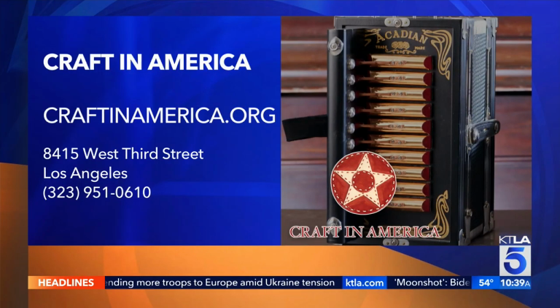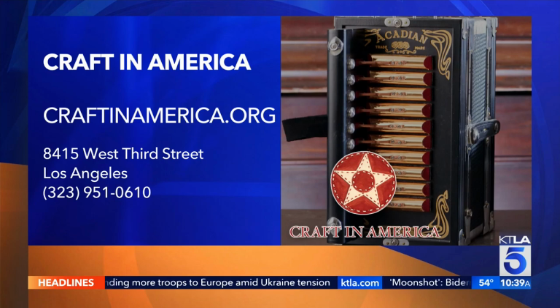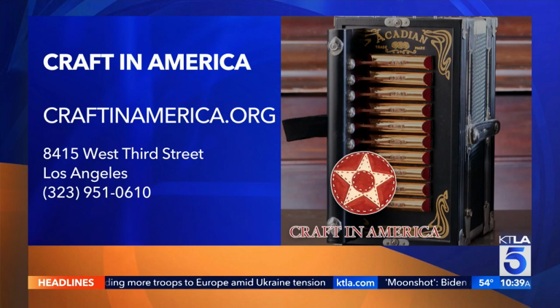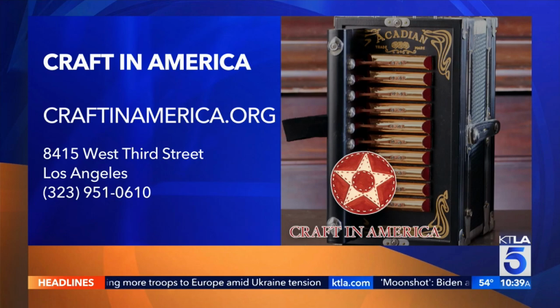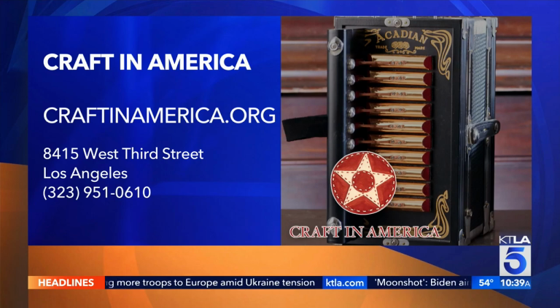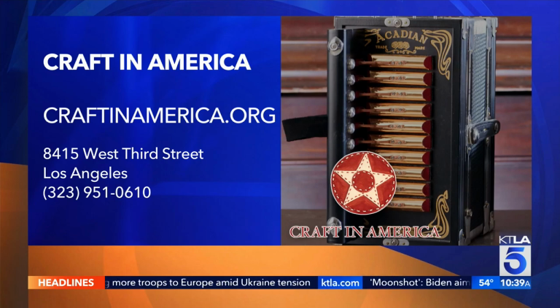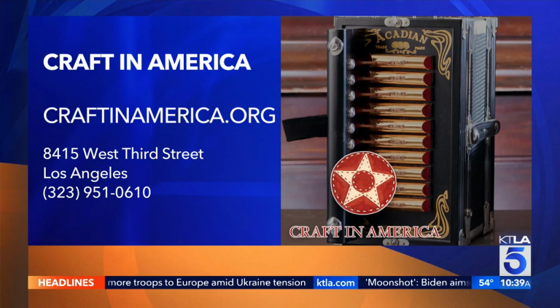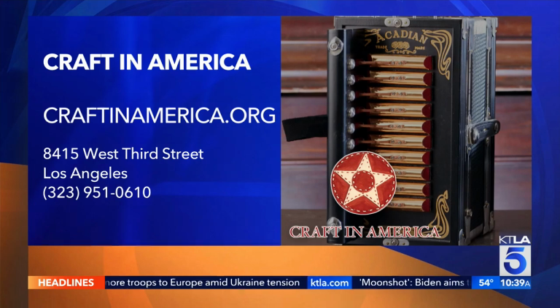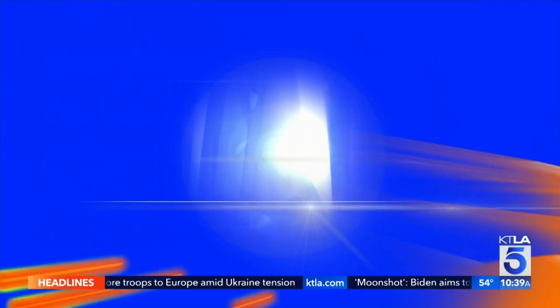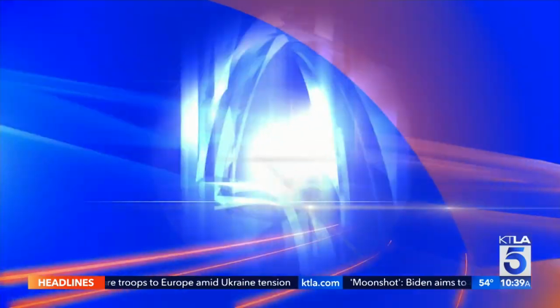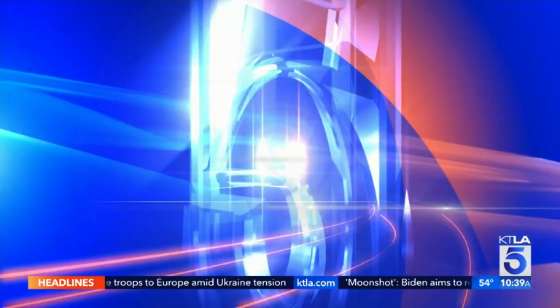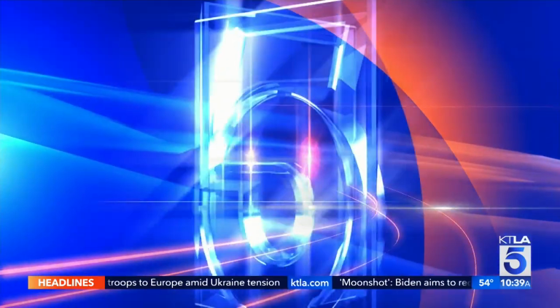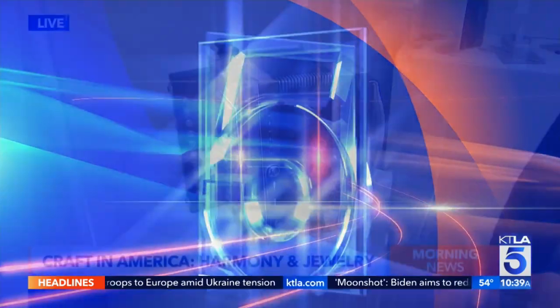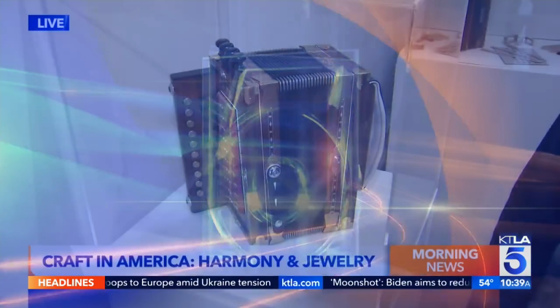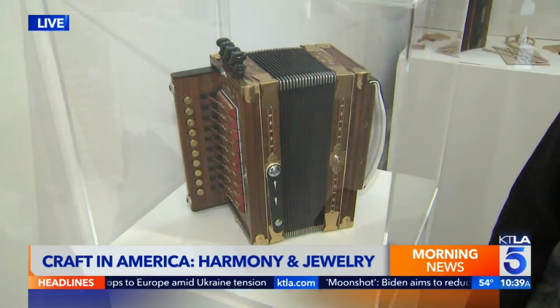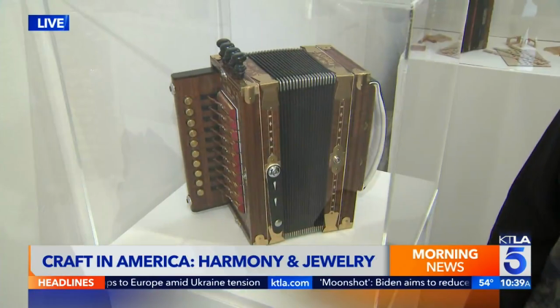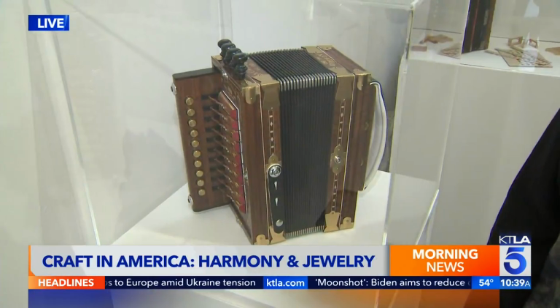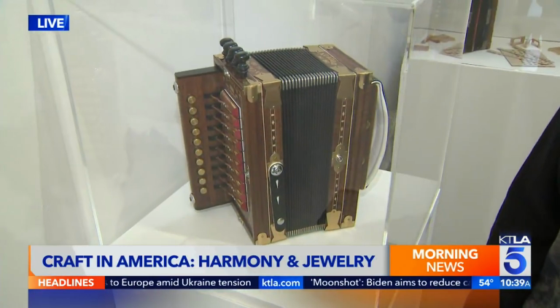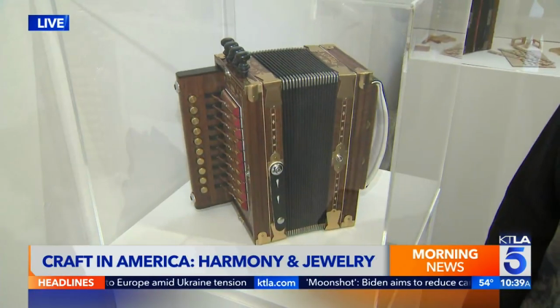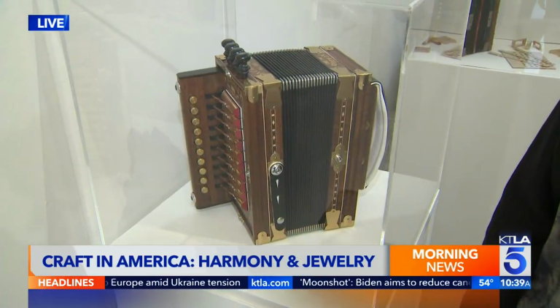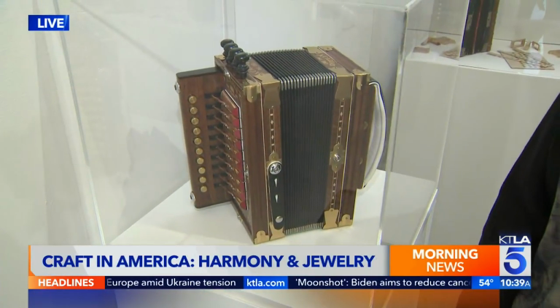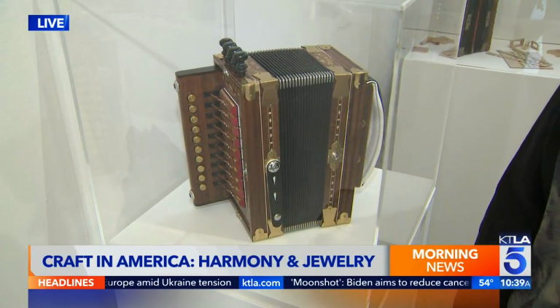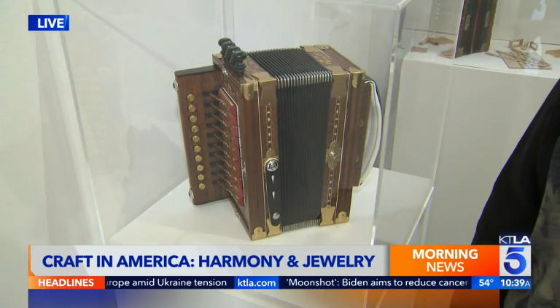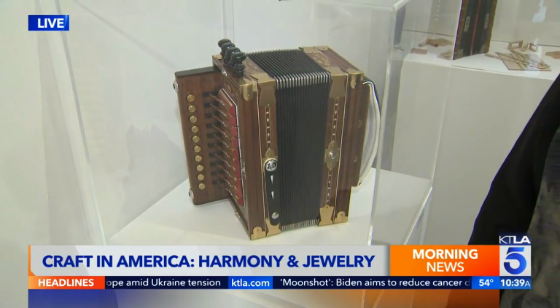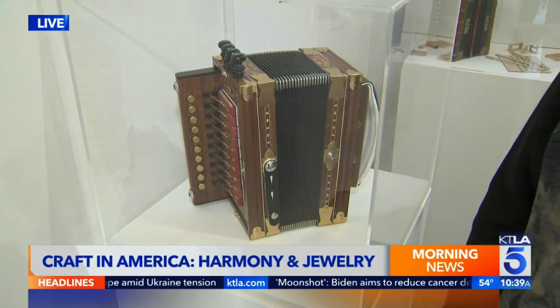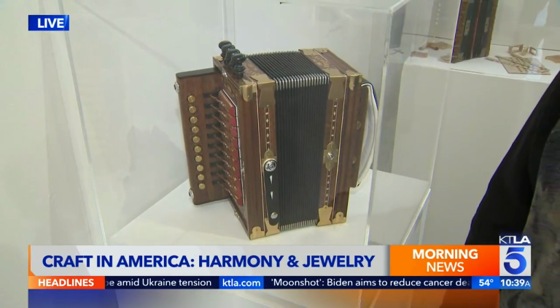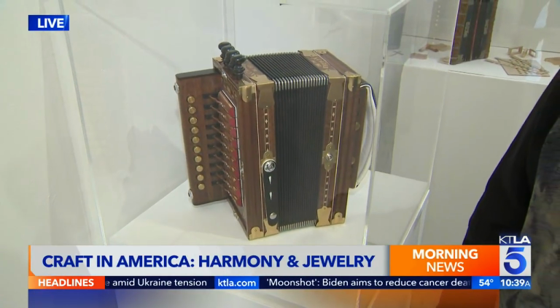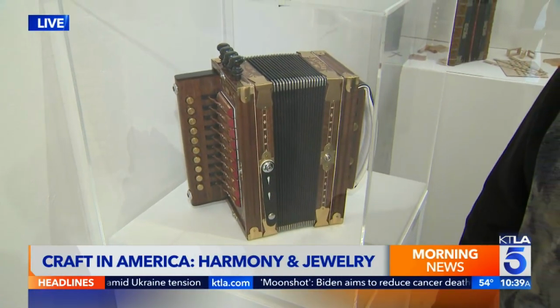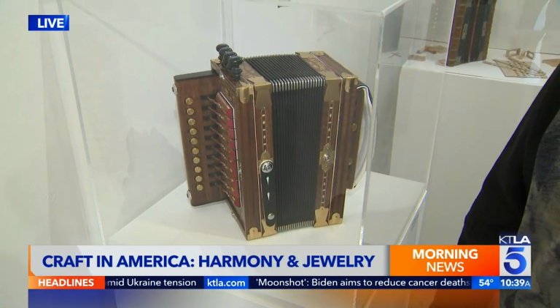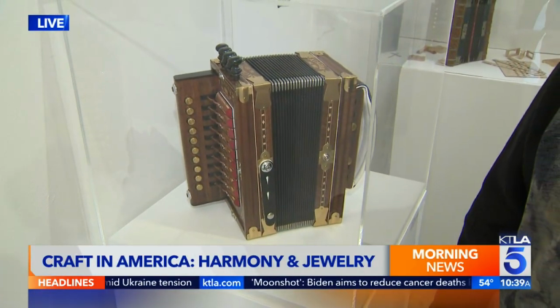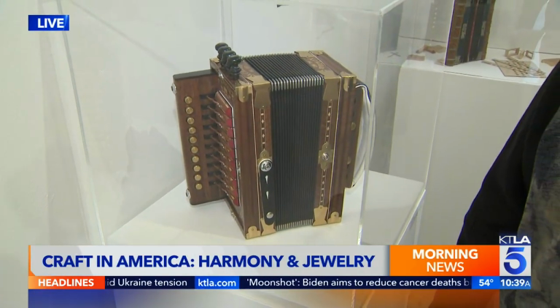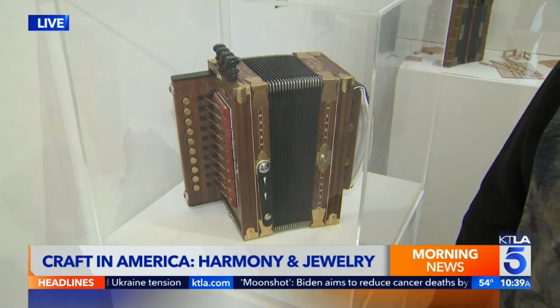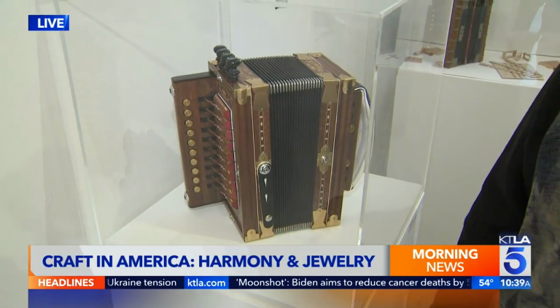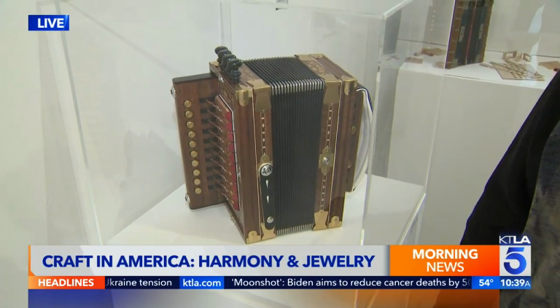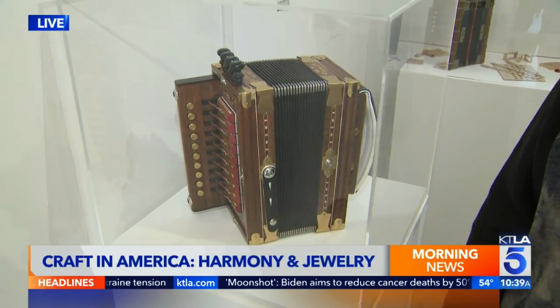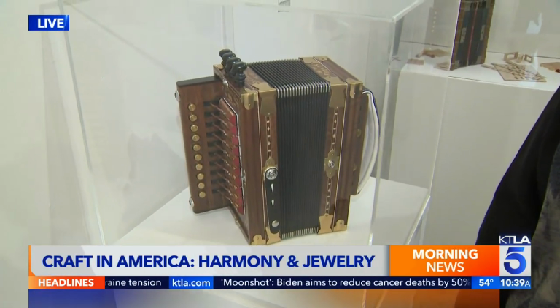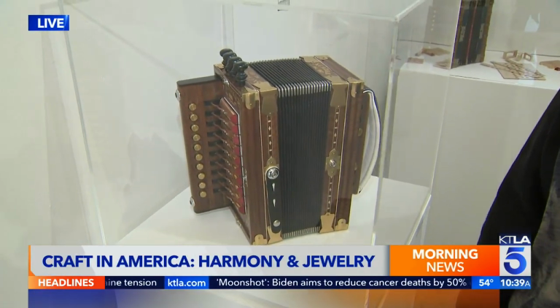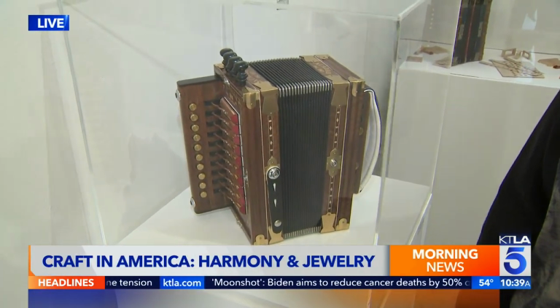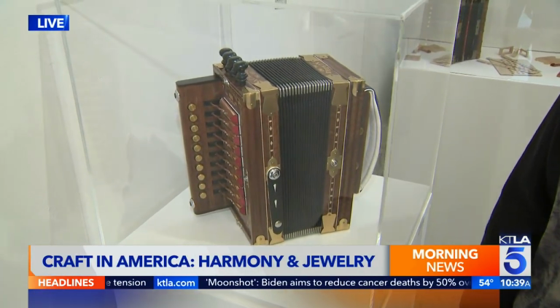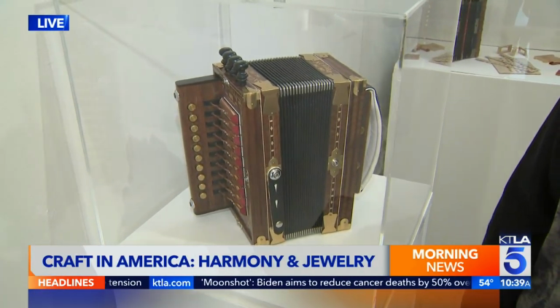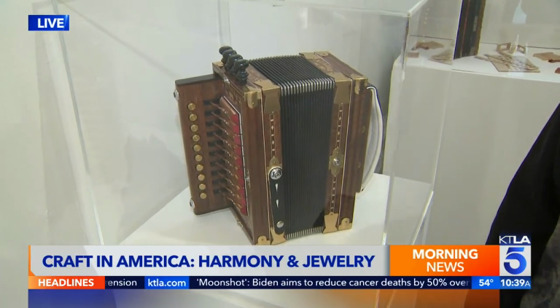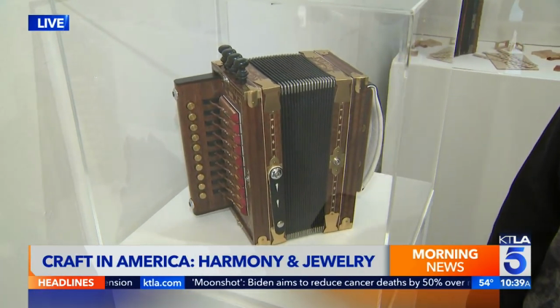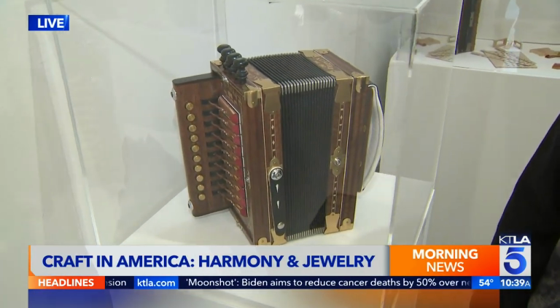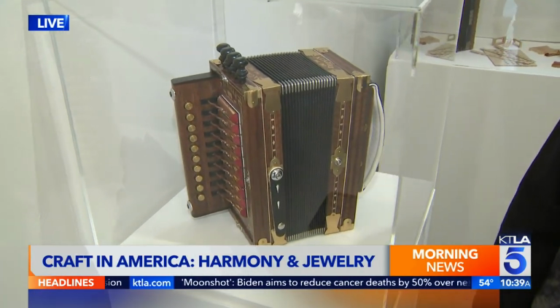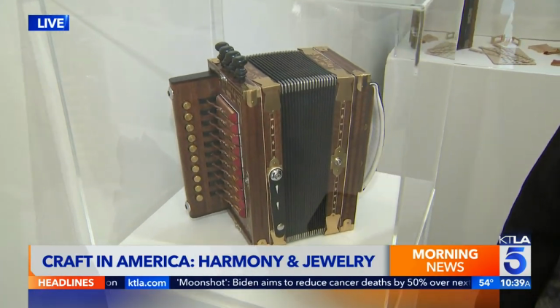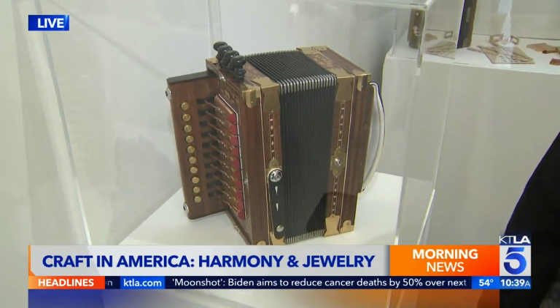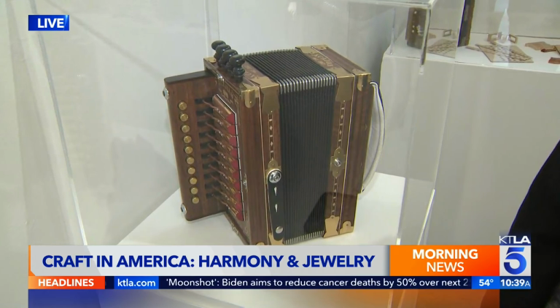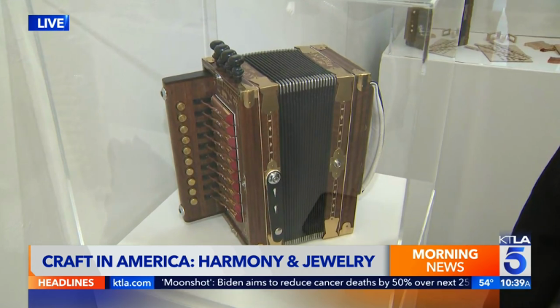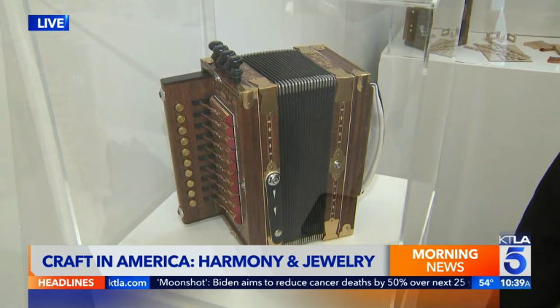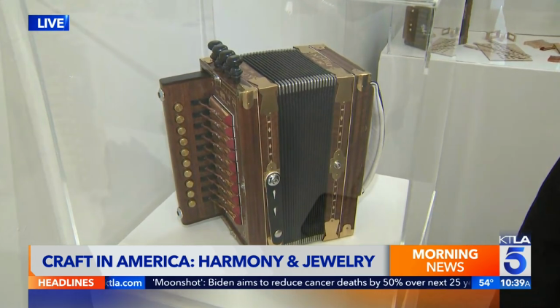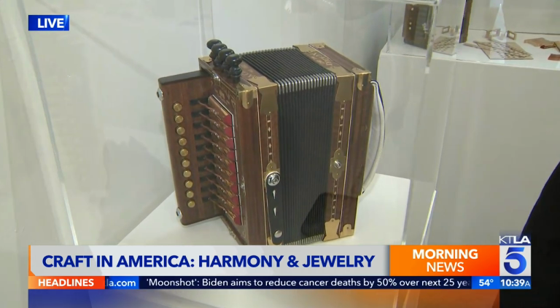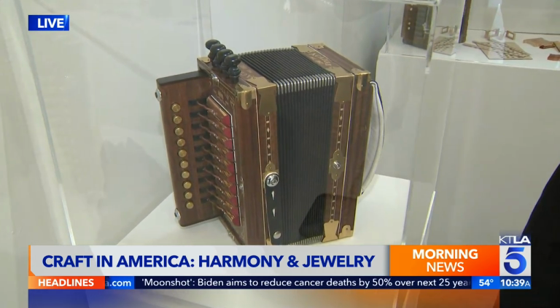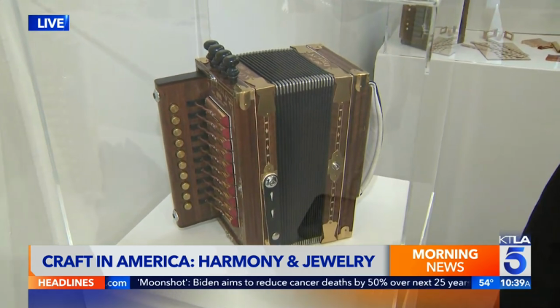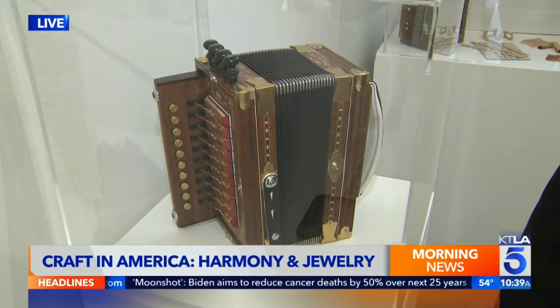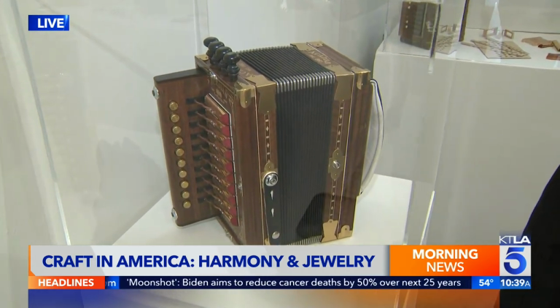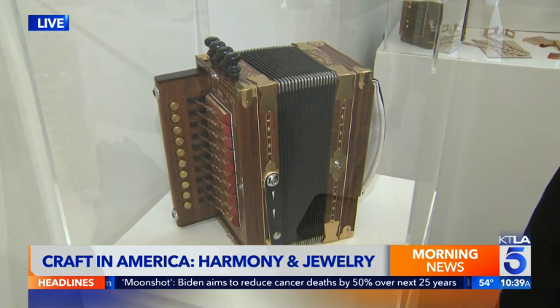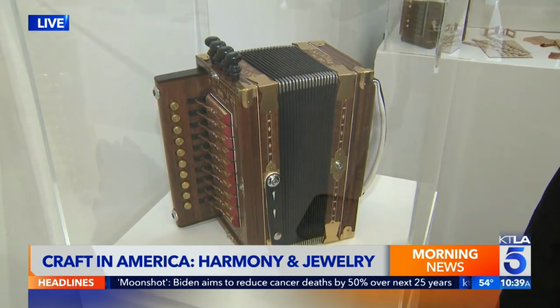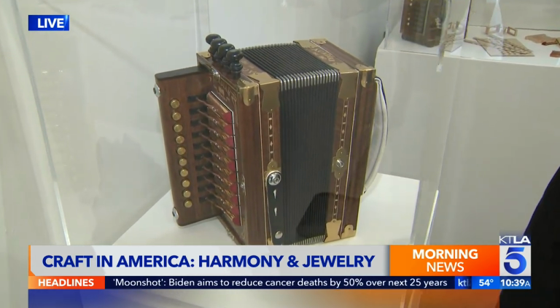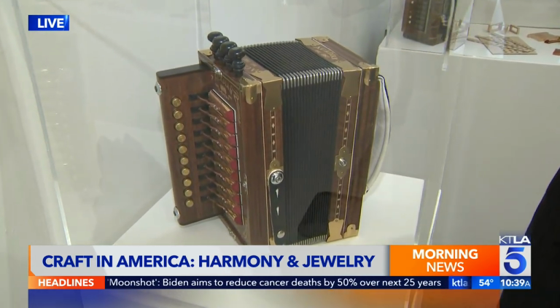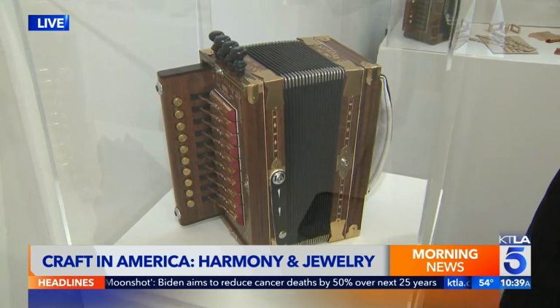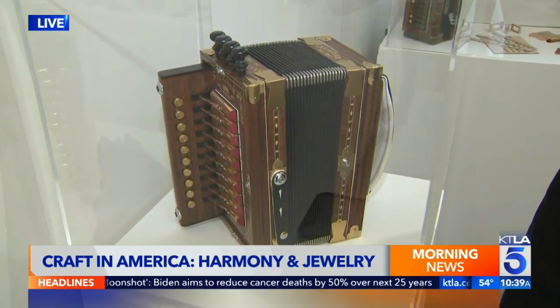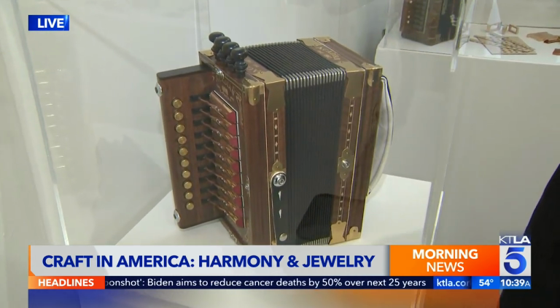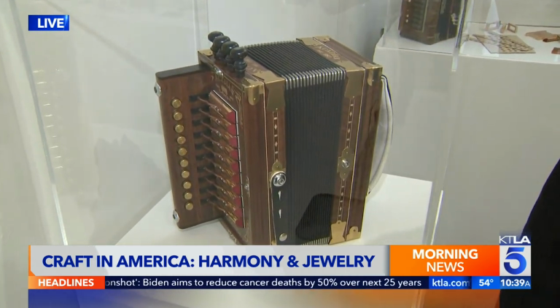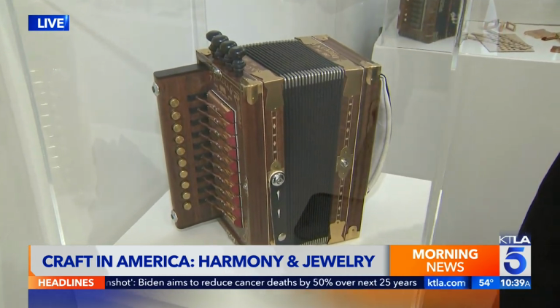You will be impressed, especially when you see this accordion. Congratulations — it's outstanding. Back to you in the studio.